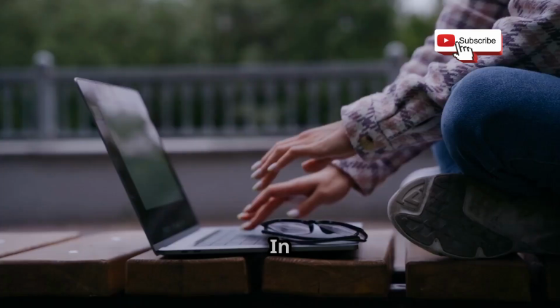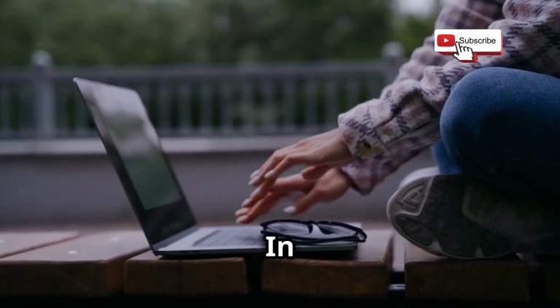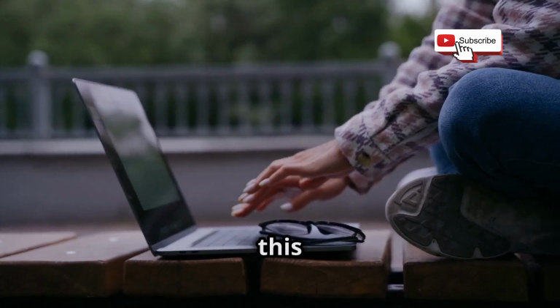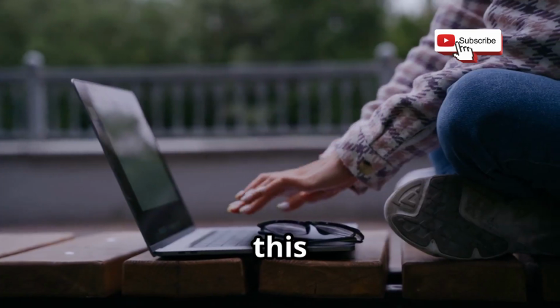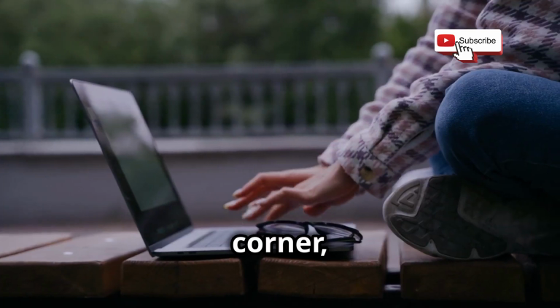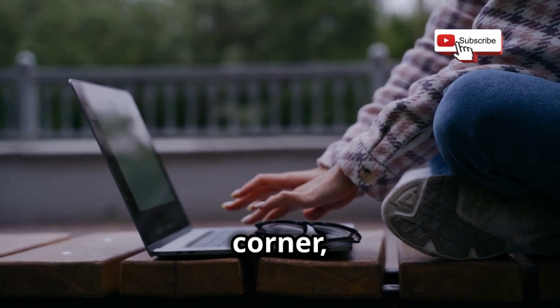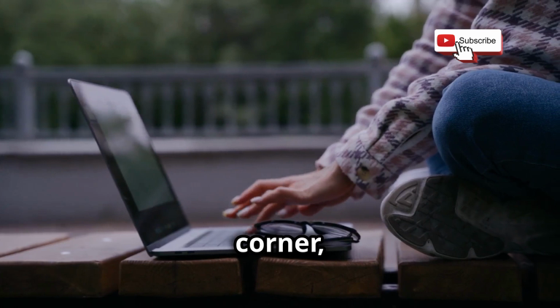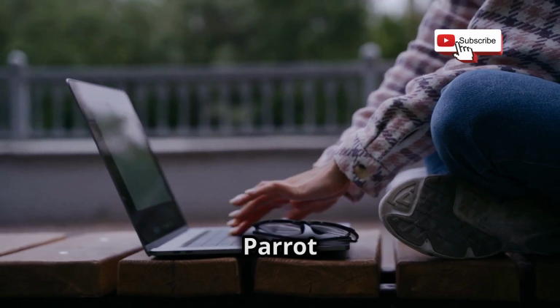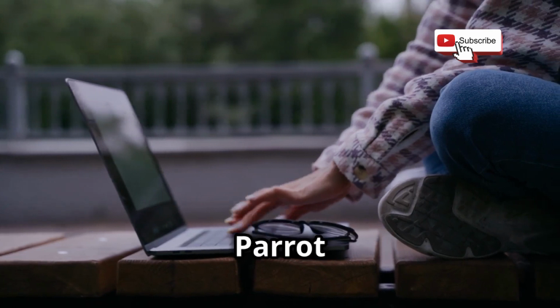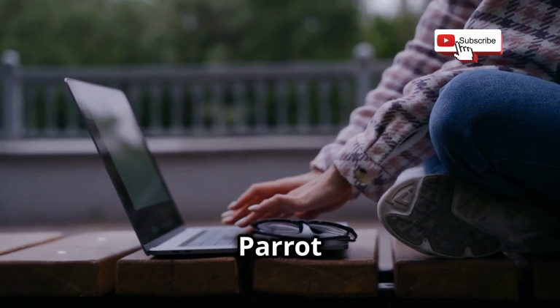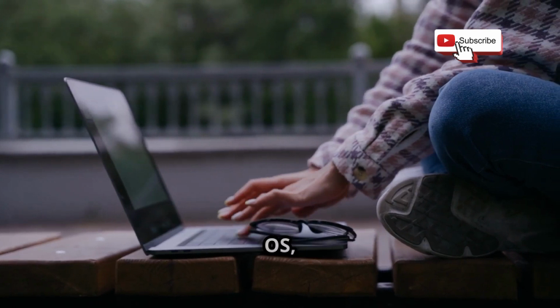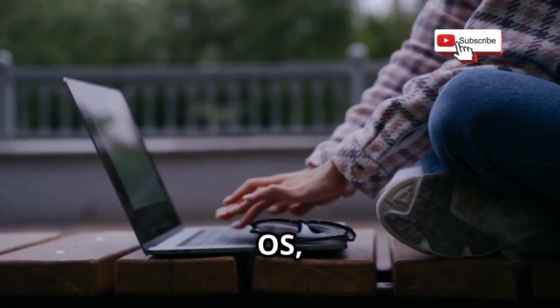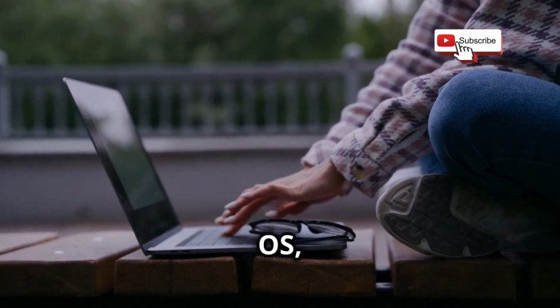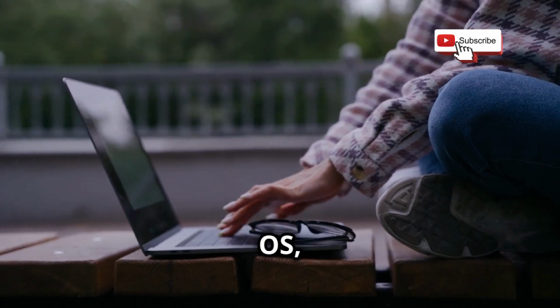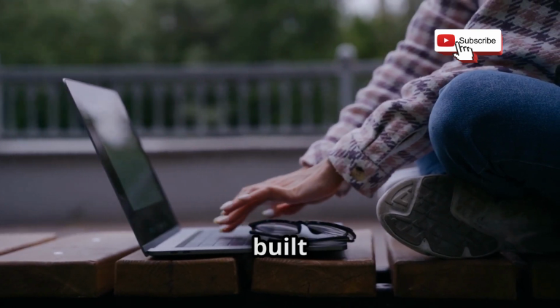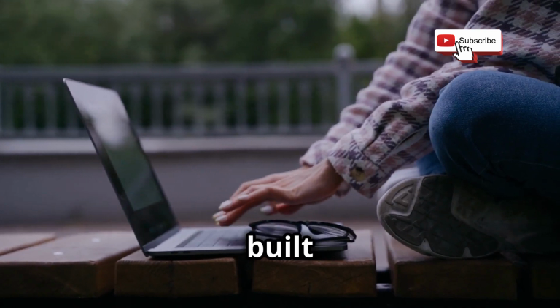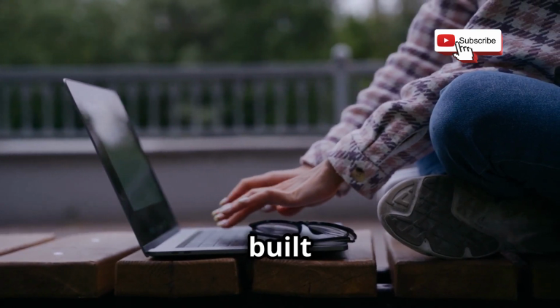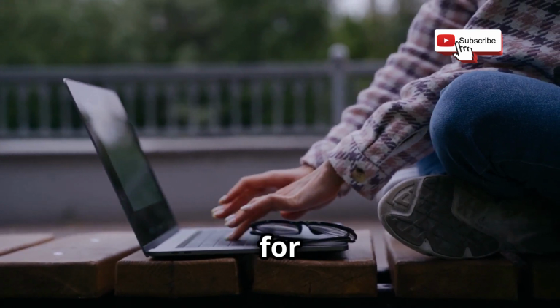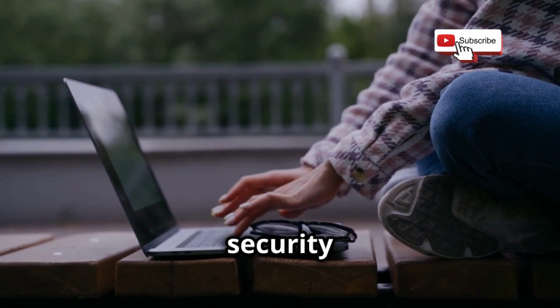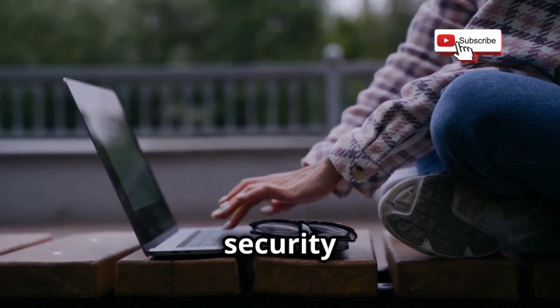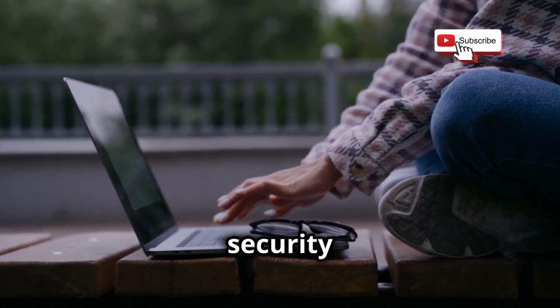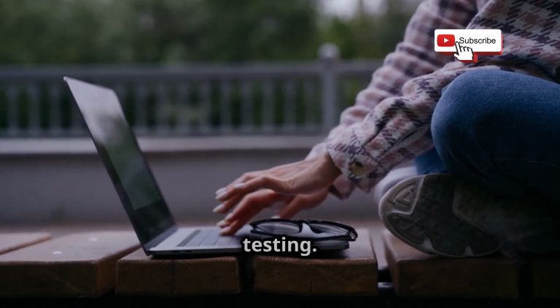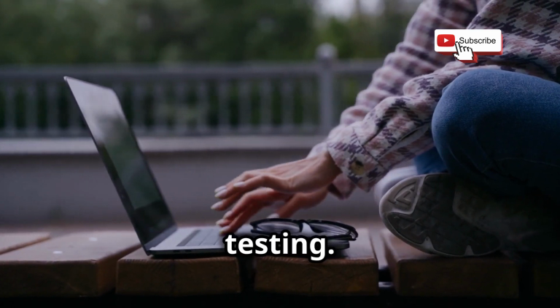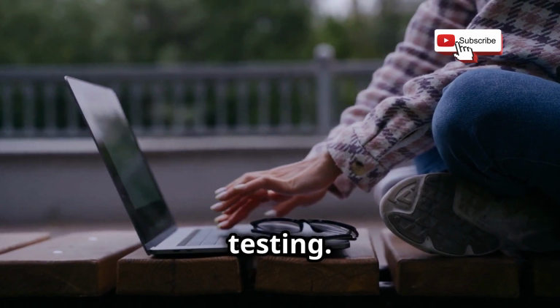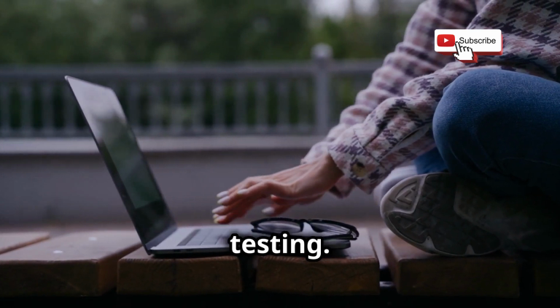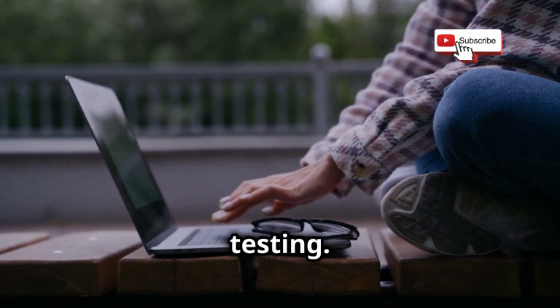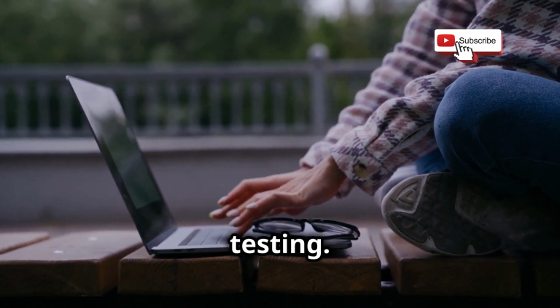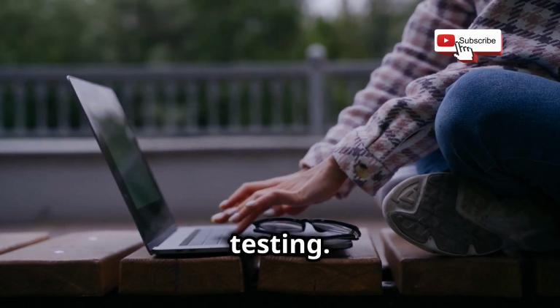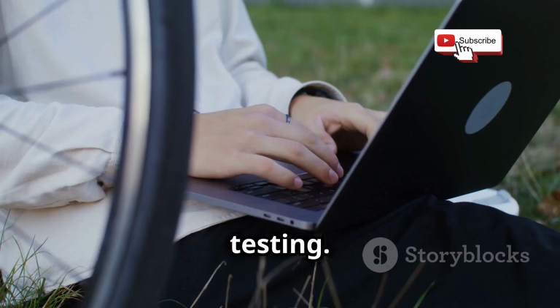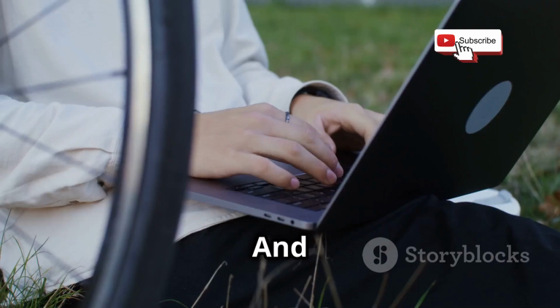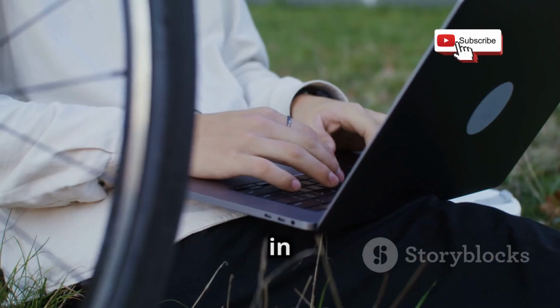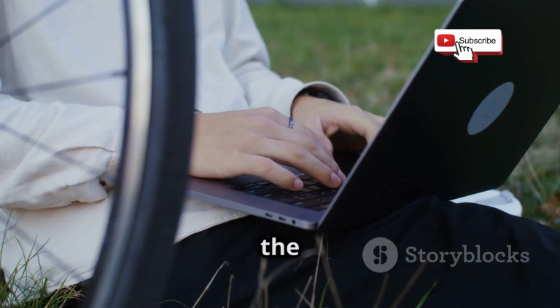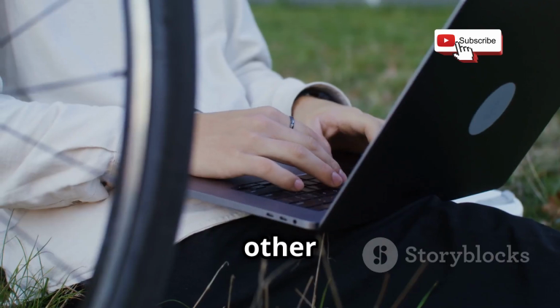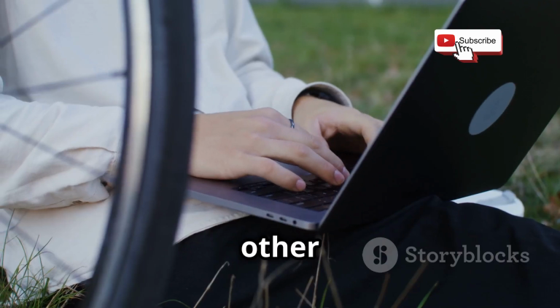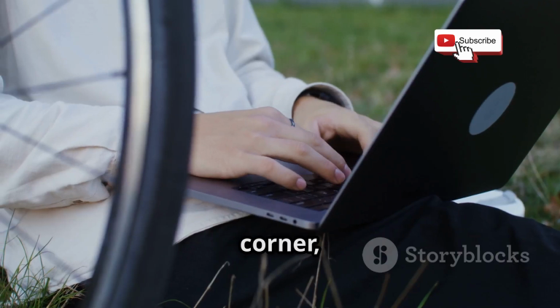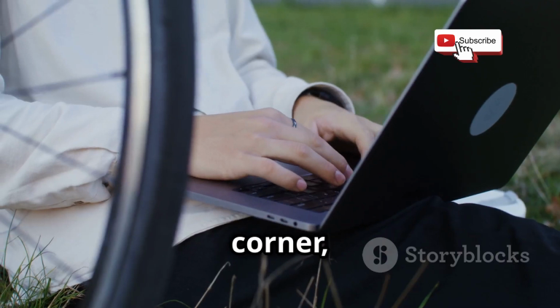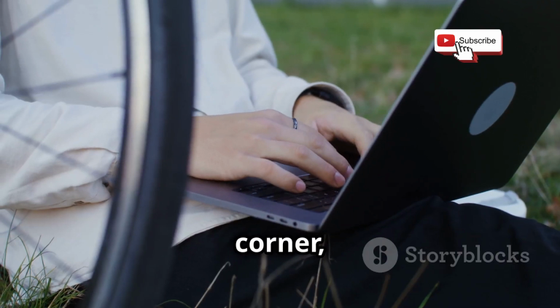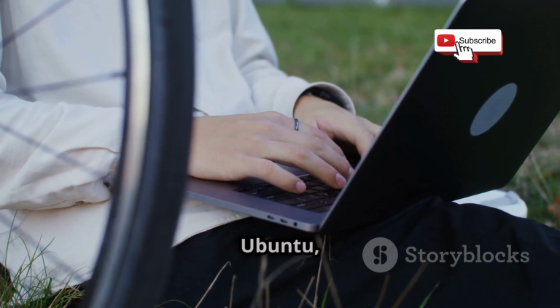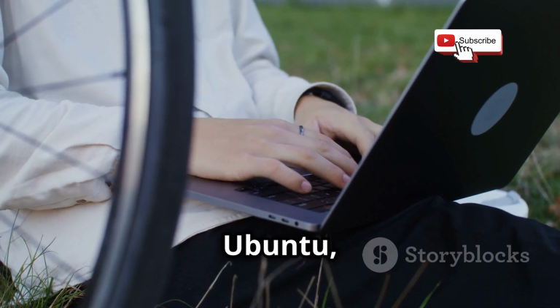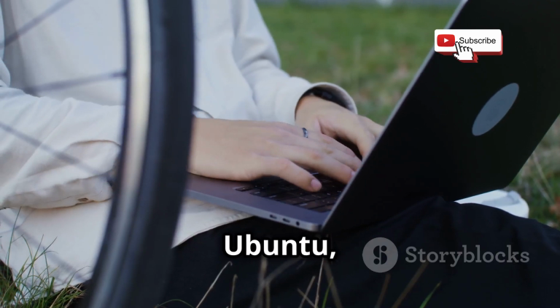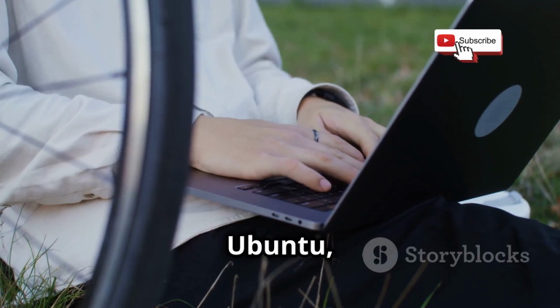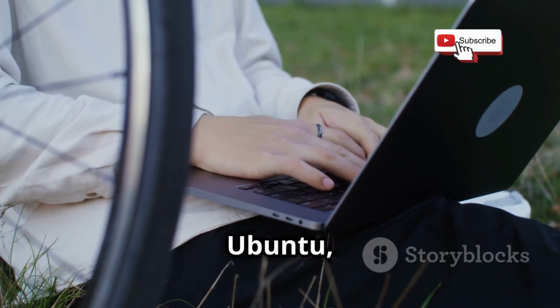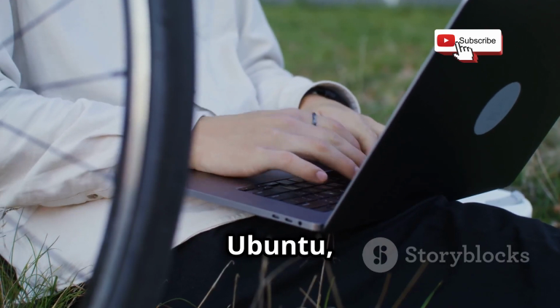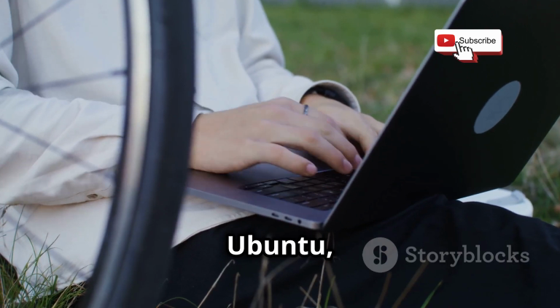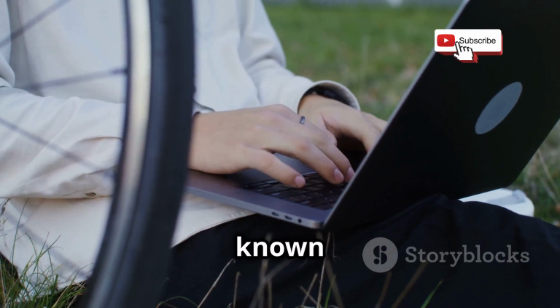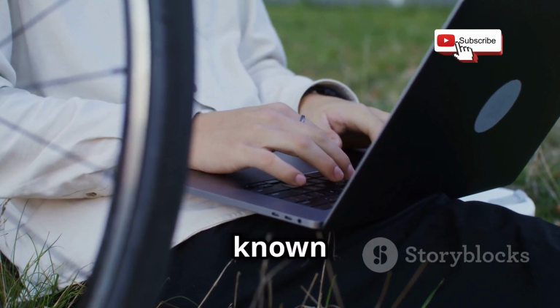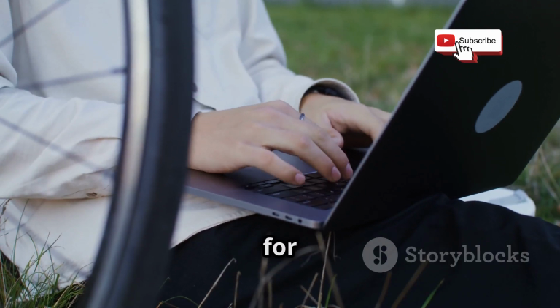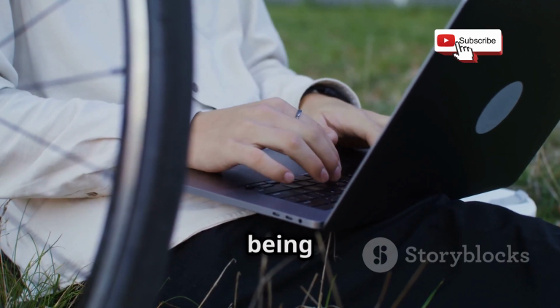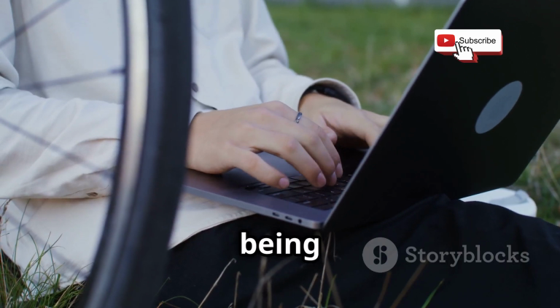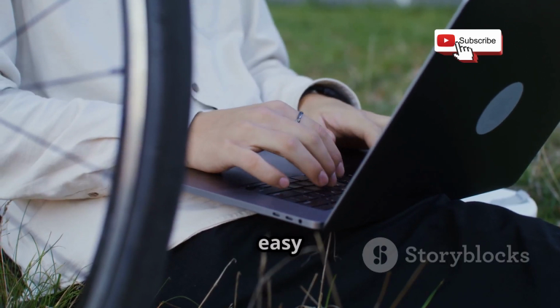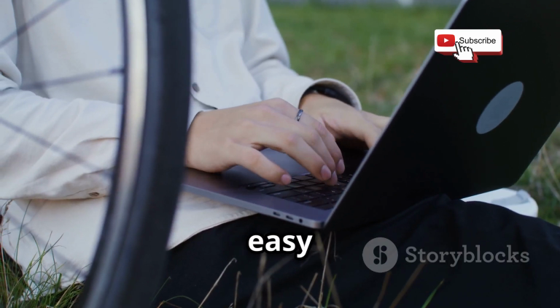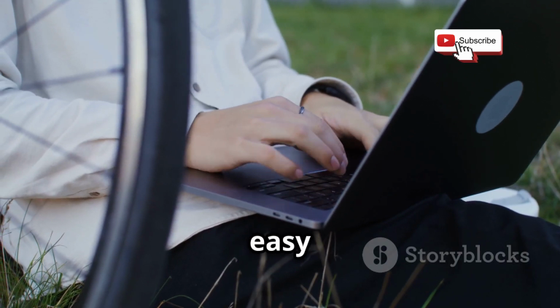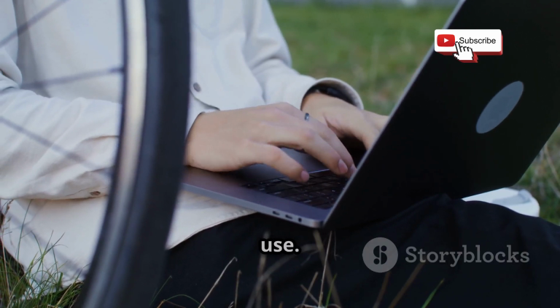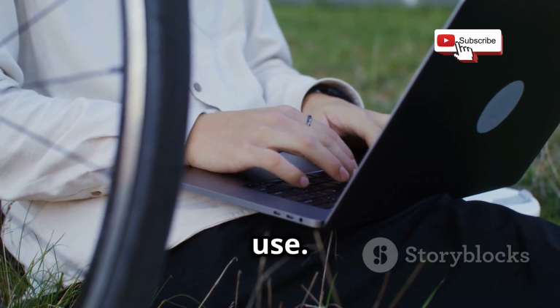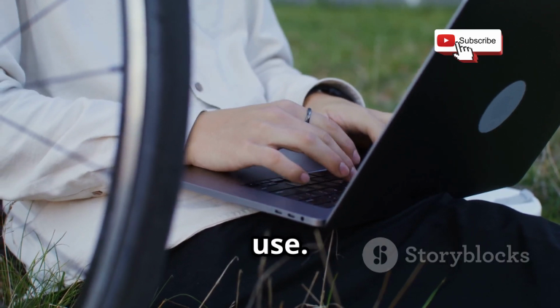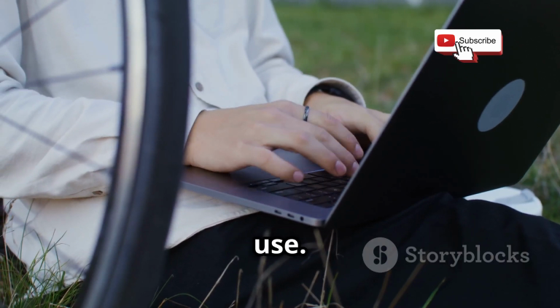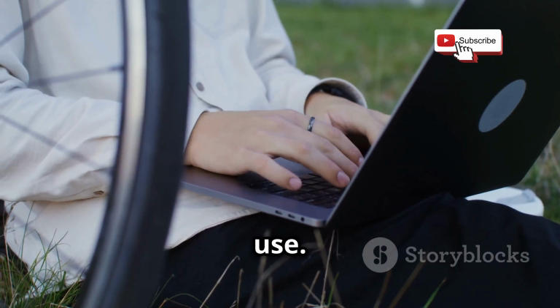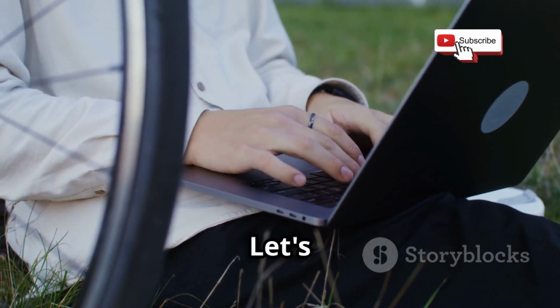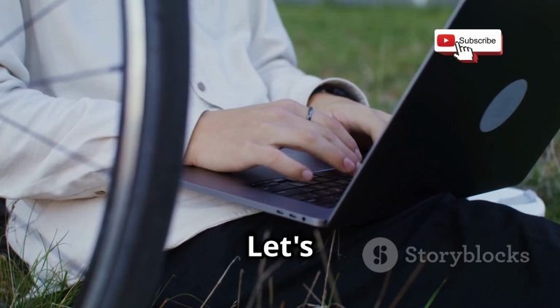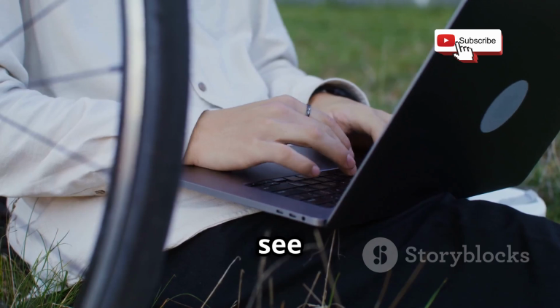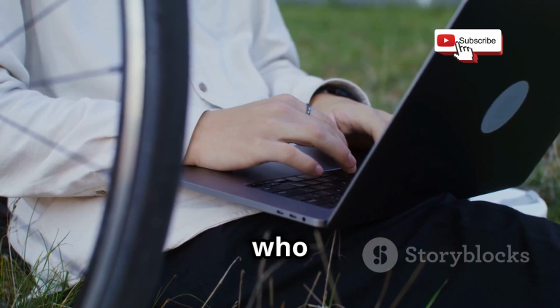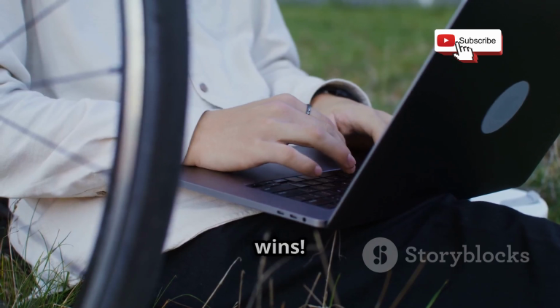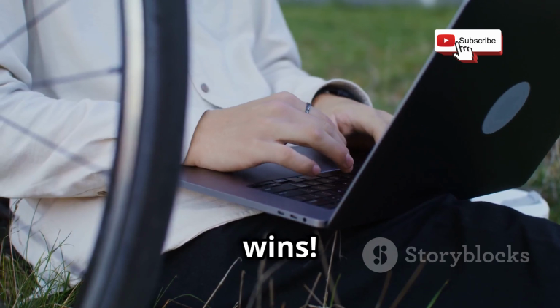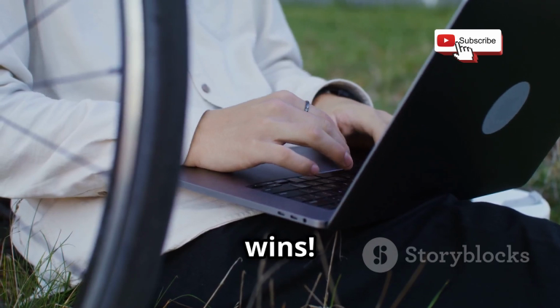In this corner, Parrot OS, built for security testing. And in the other corner, Ubuntu, known for being easy to use. Let's see who wins.